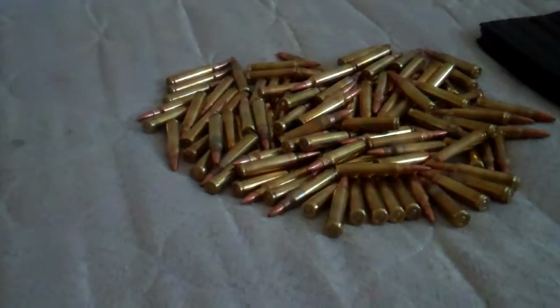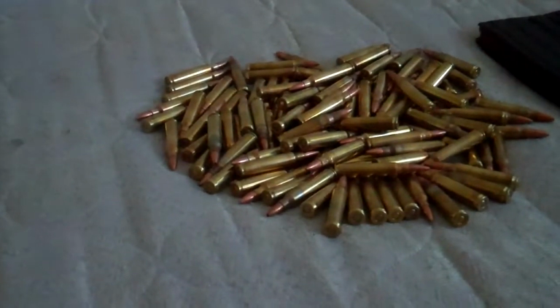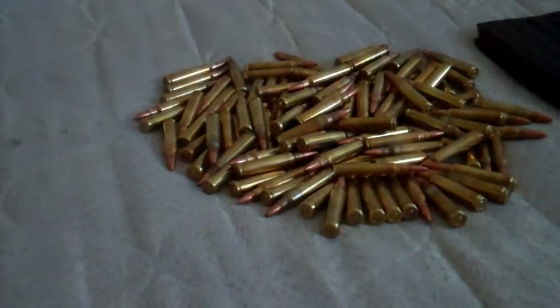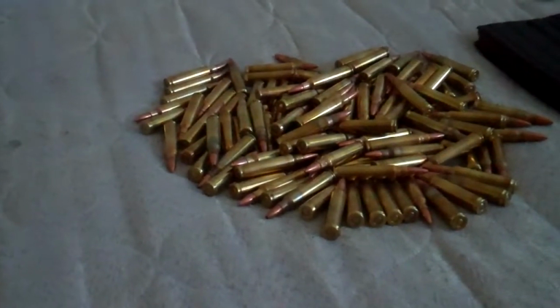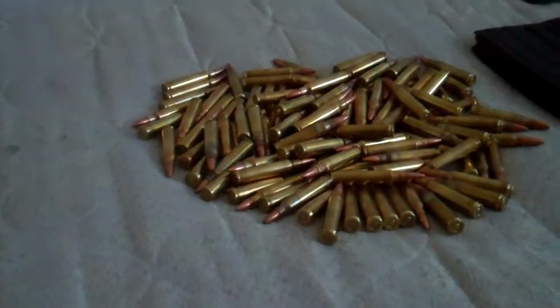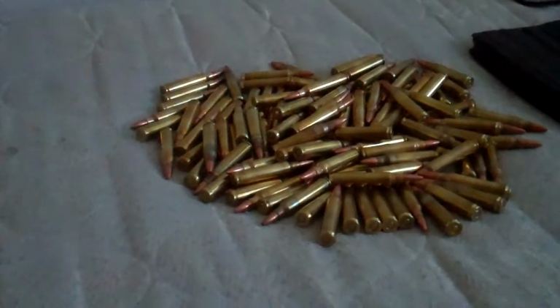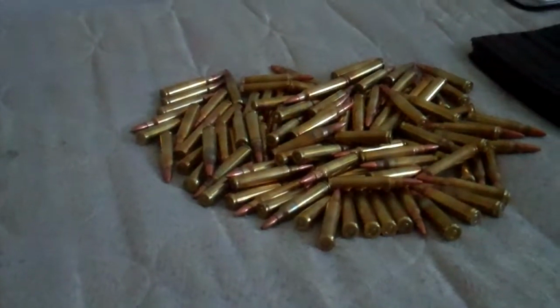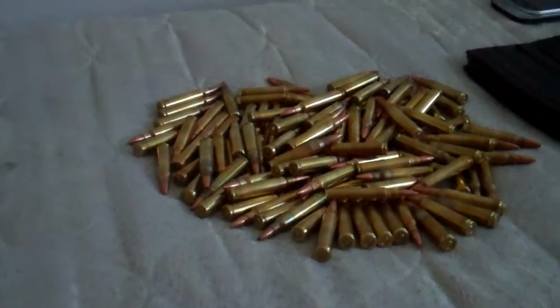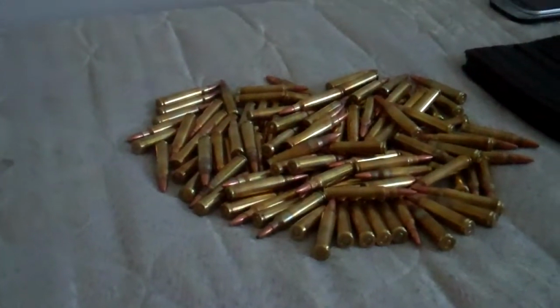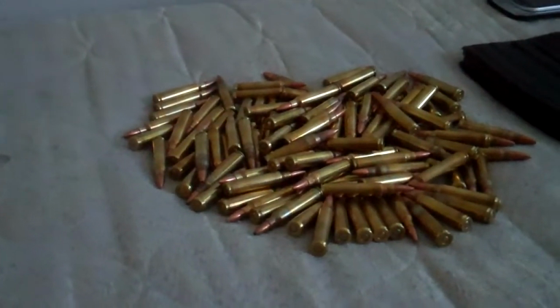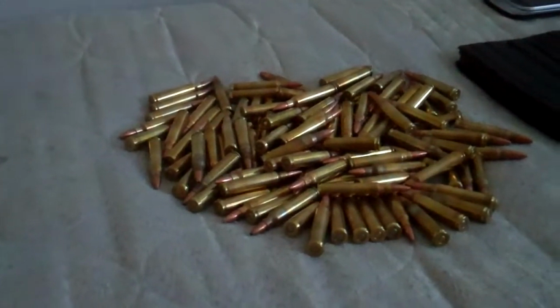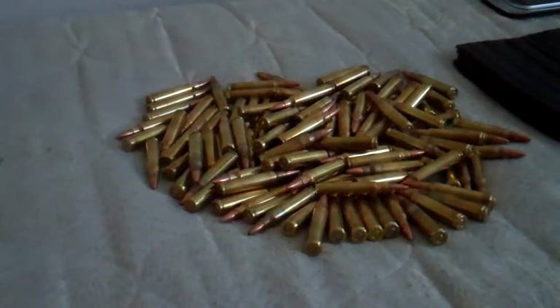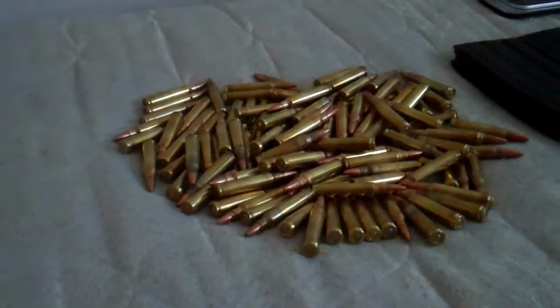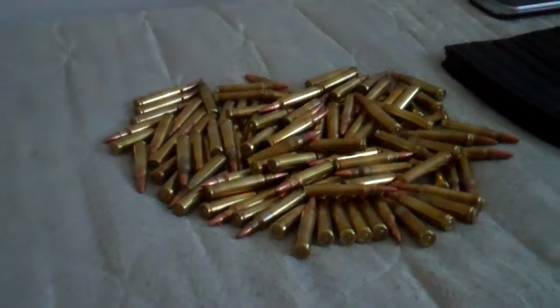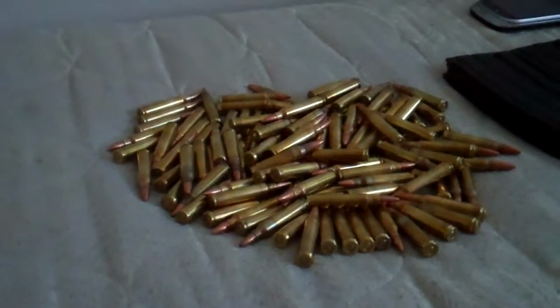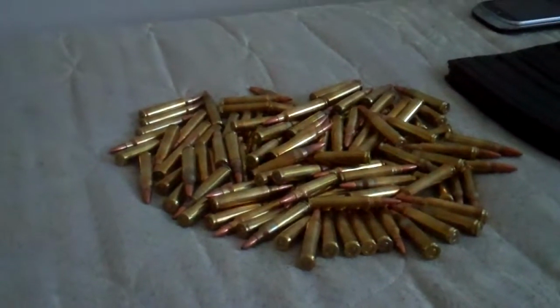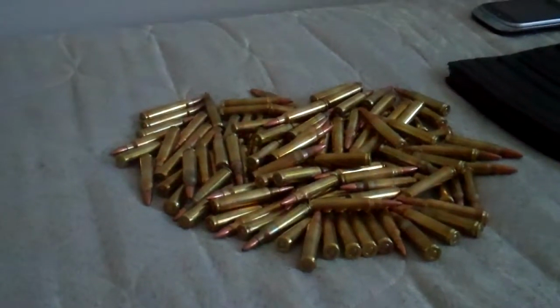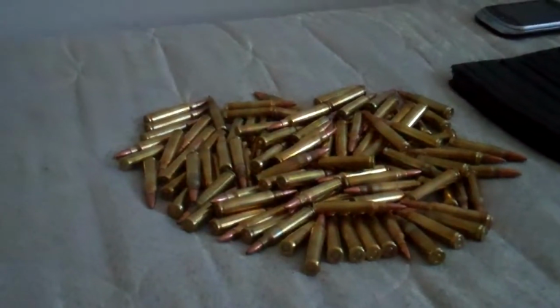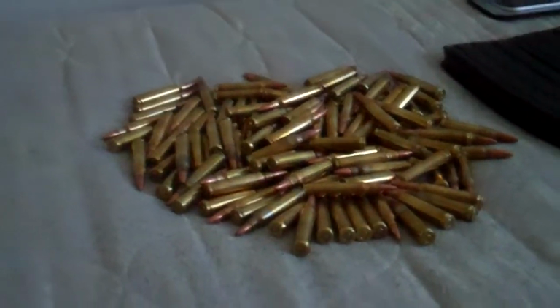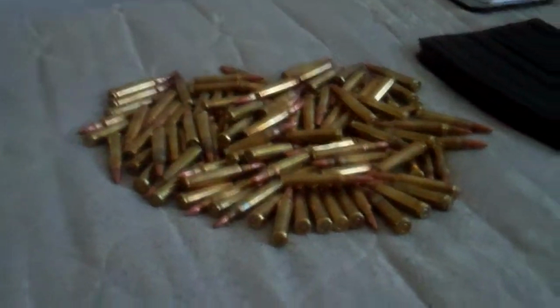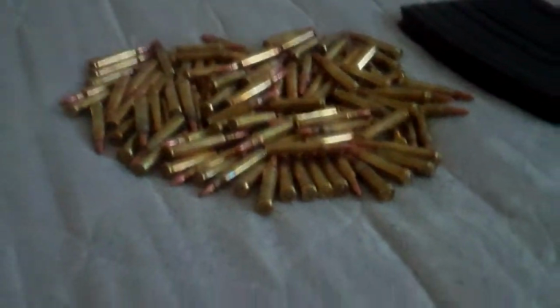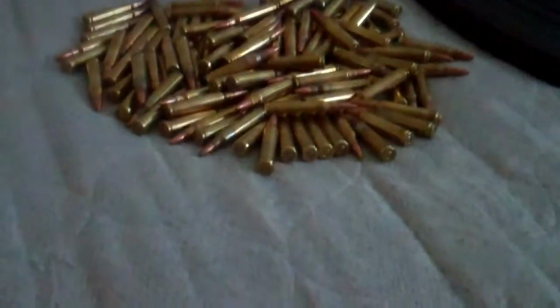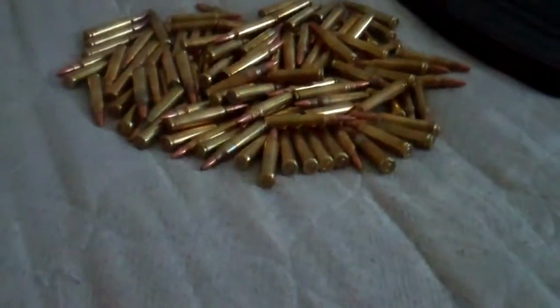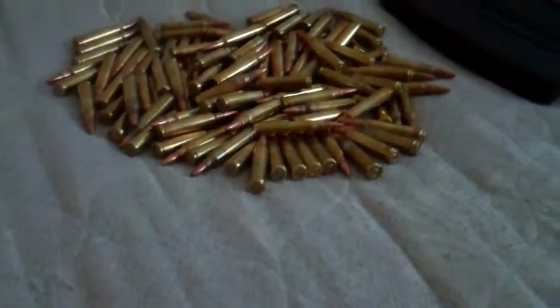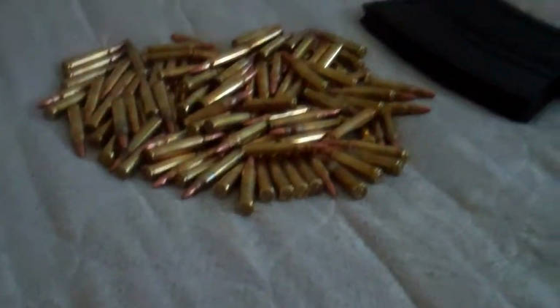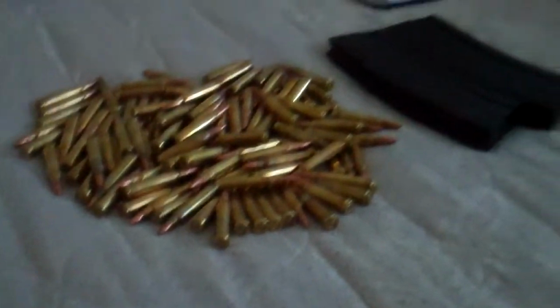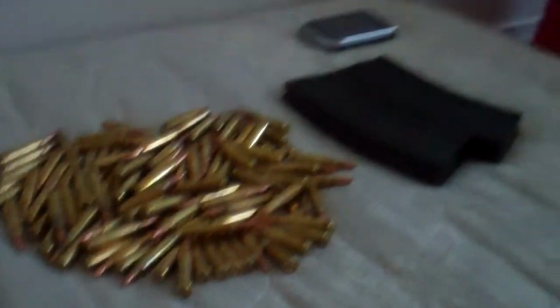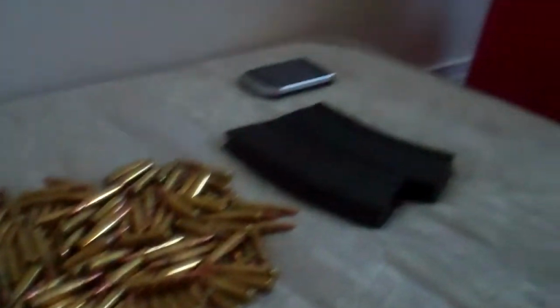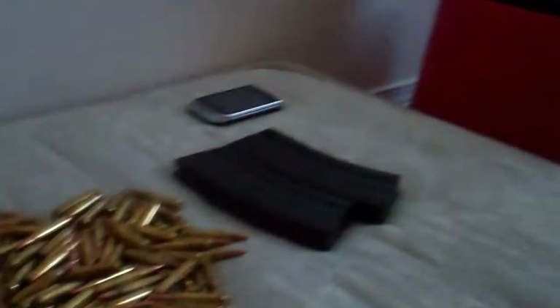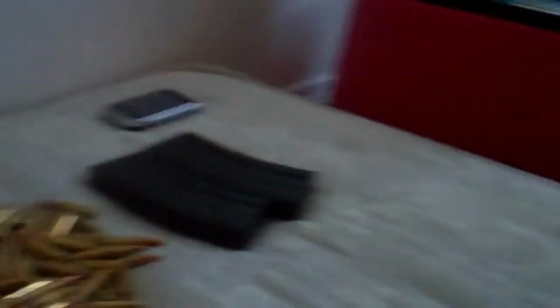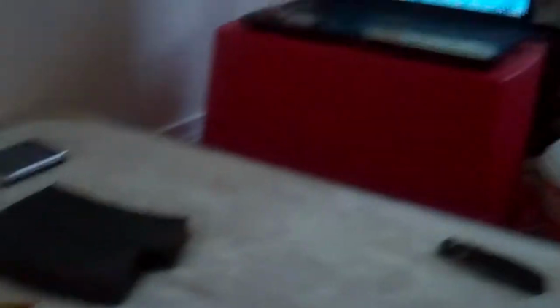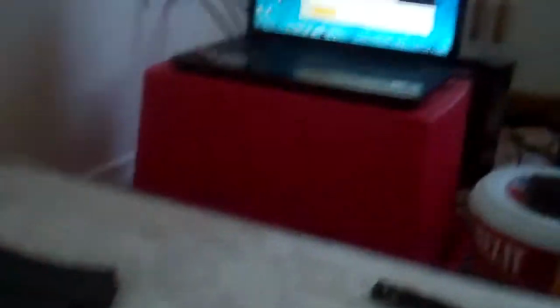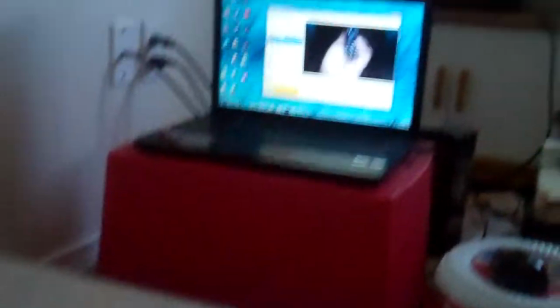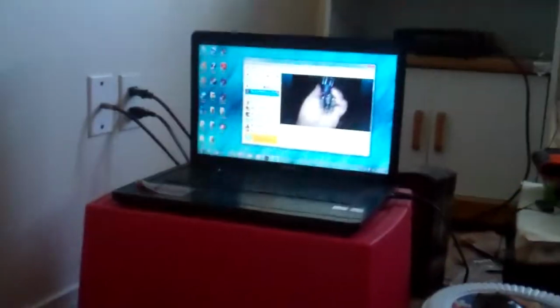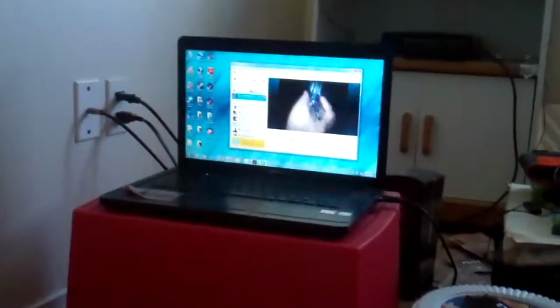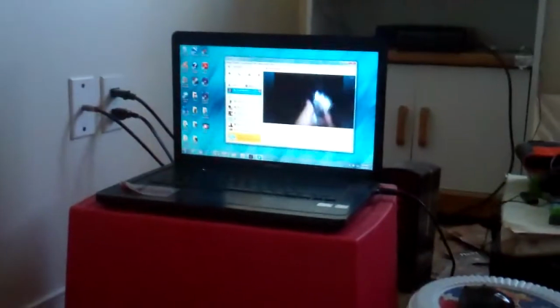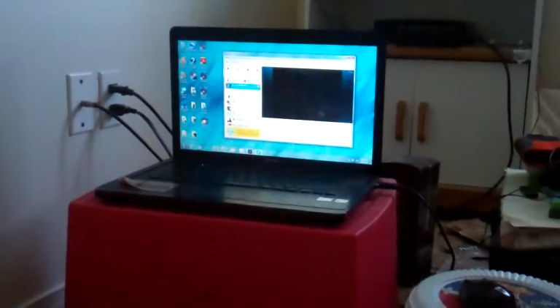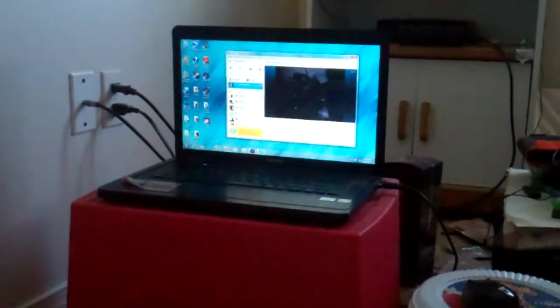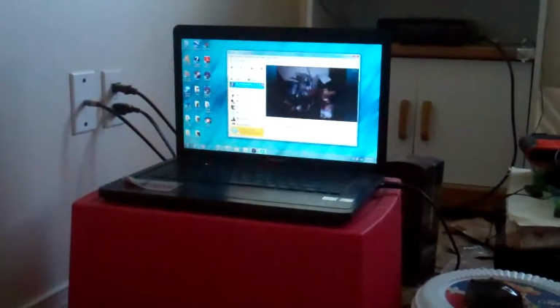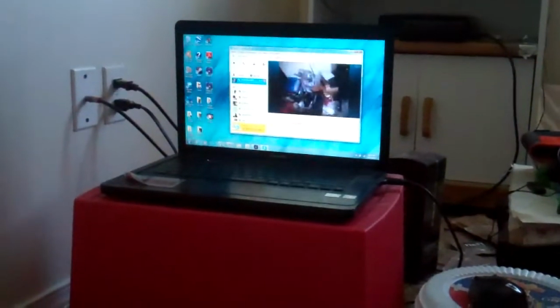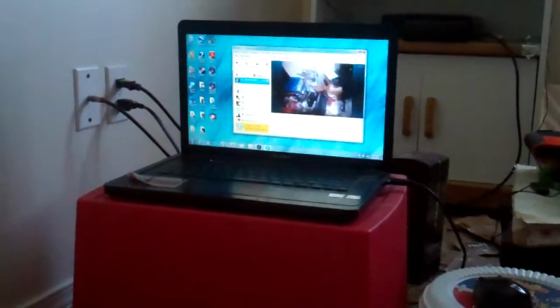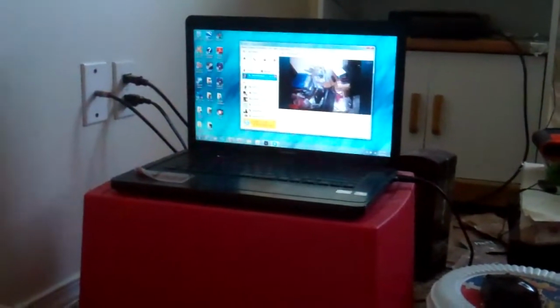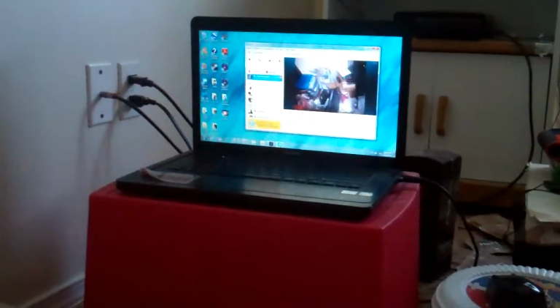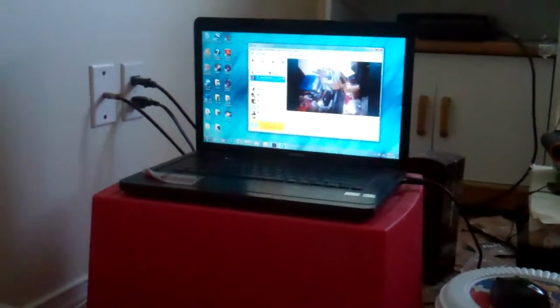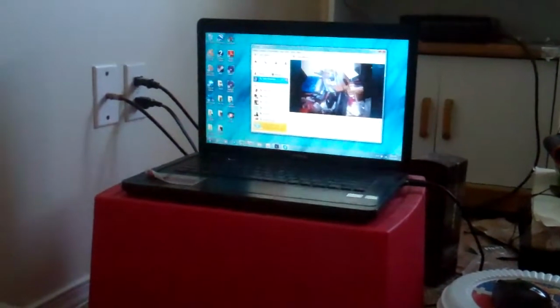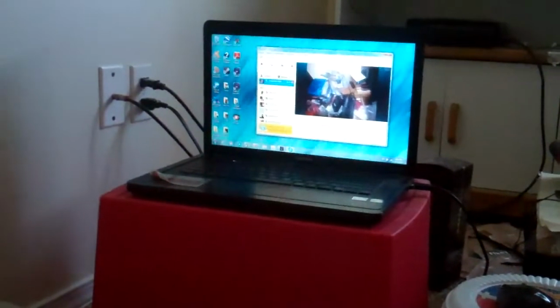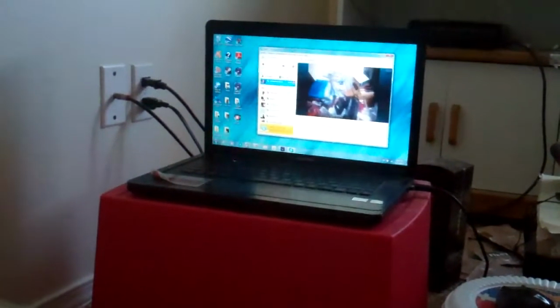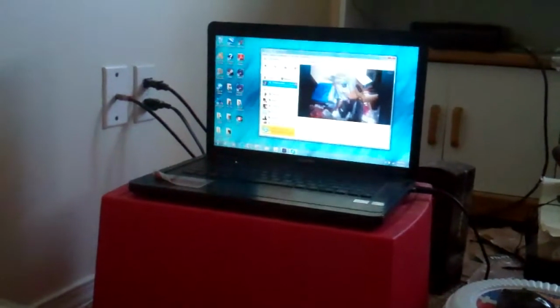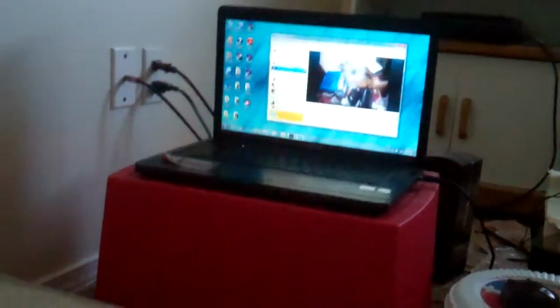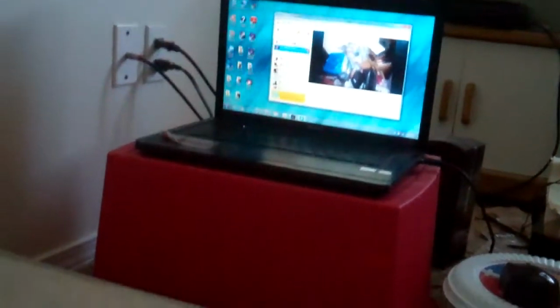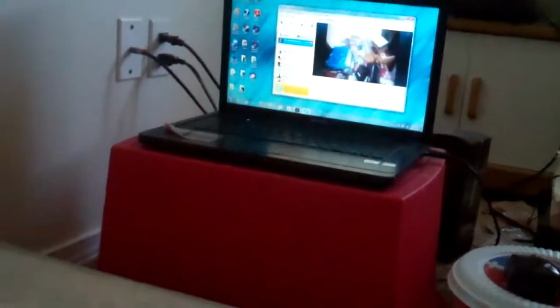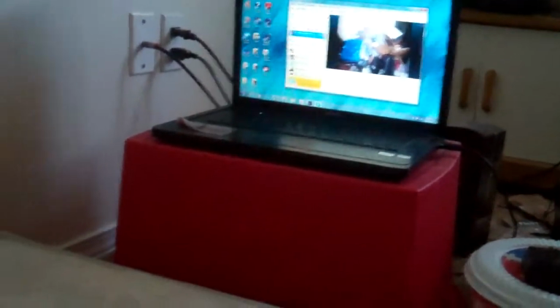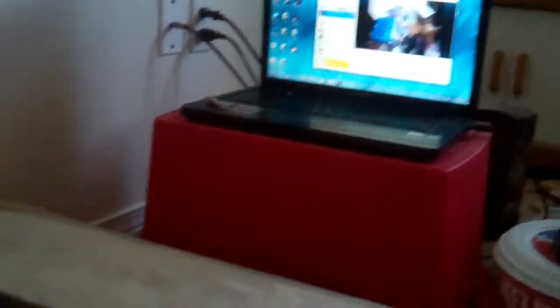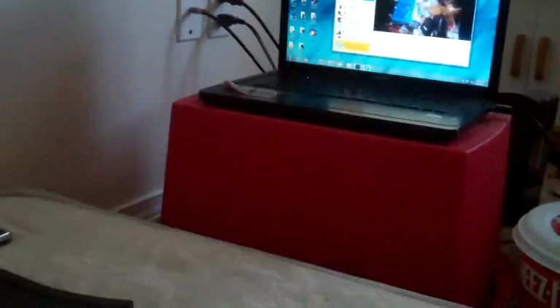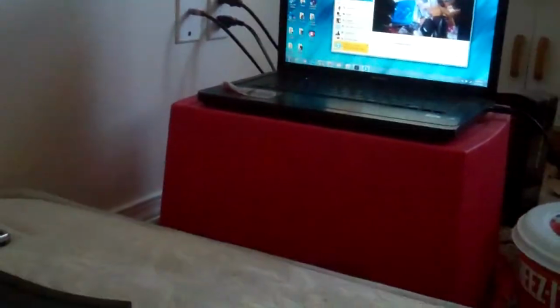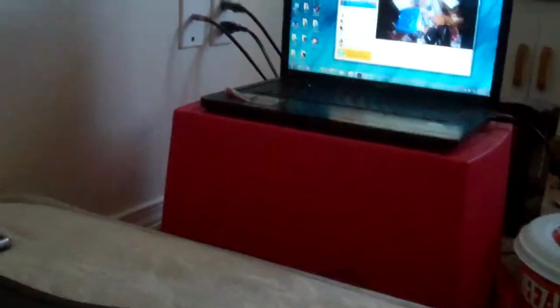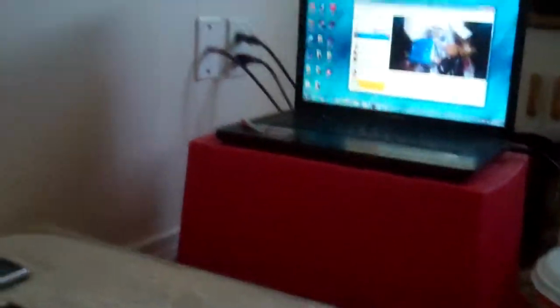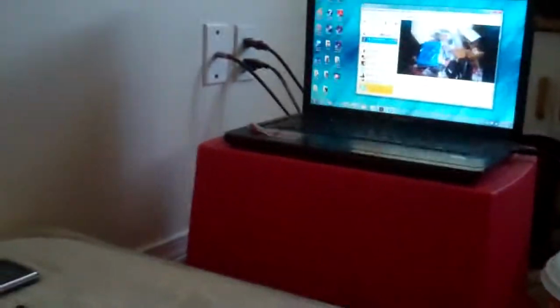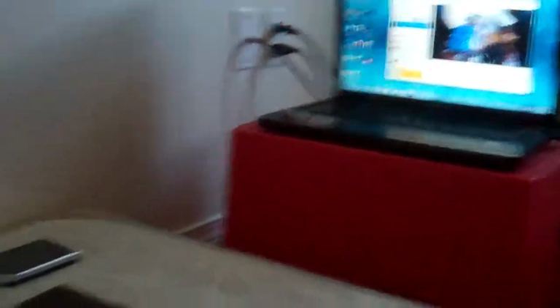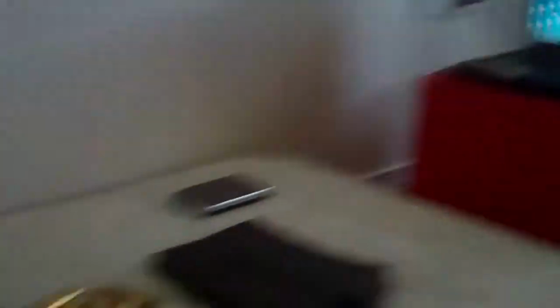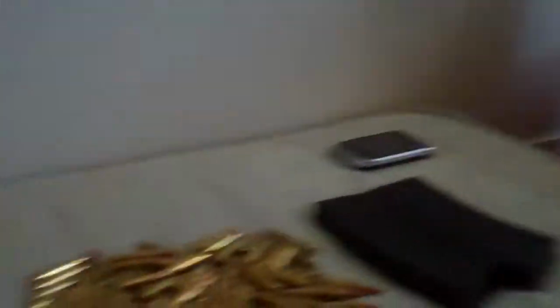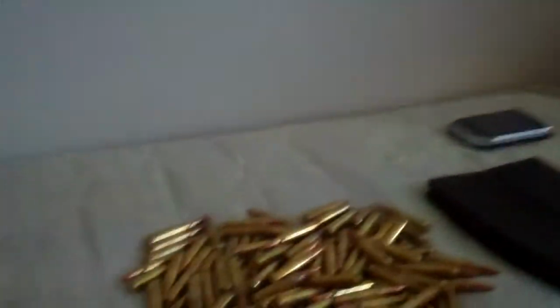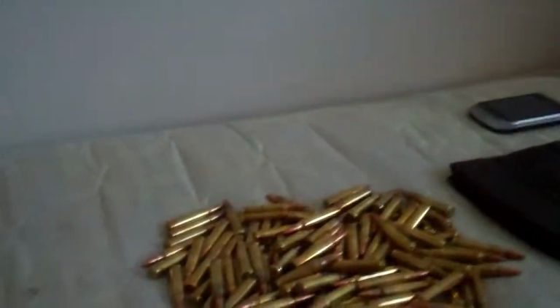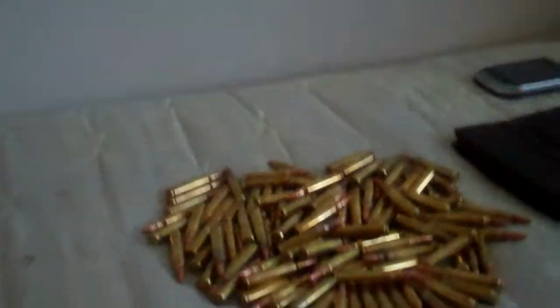Hello YouTube, it's me Delta0125 here again, and if you can't hear me it's because I'm on Skype with Ed, Zombie Master Ed25.